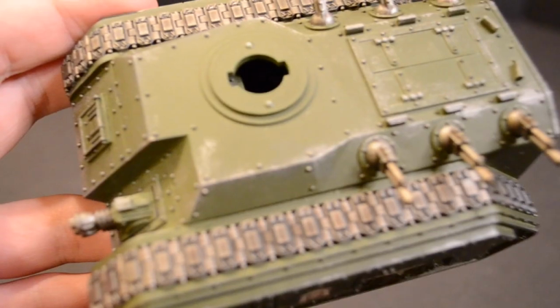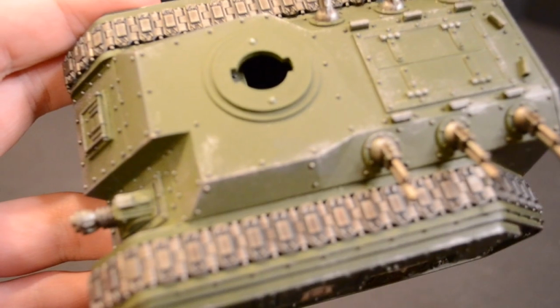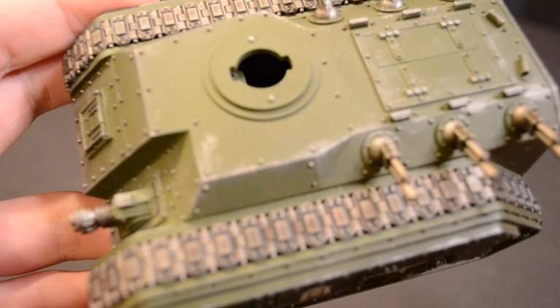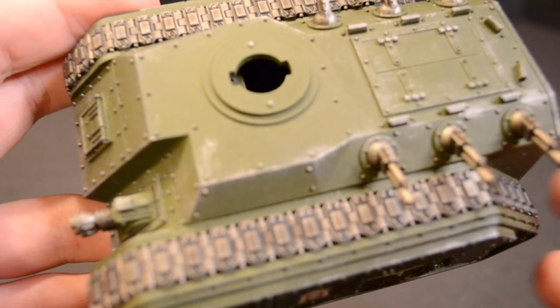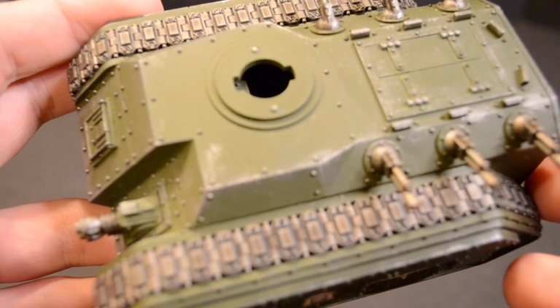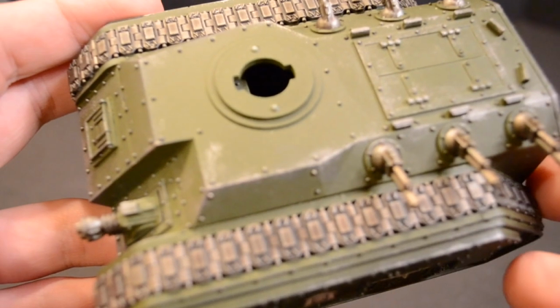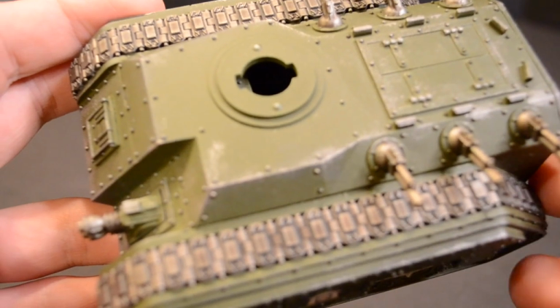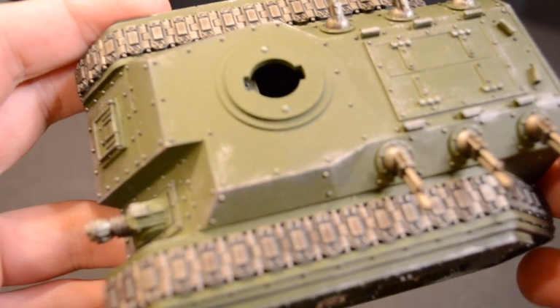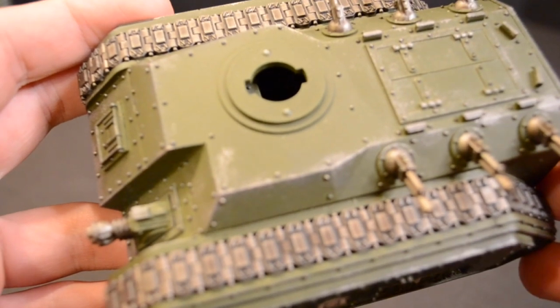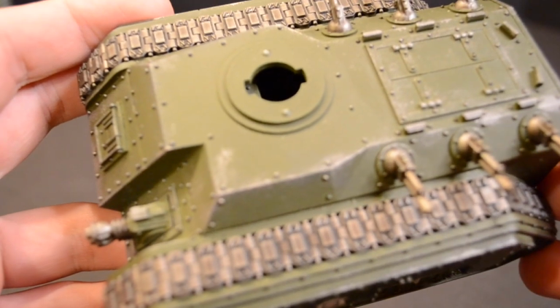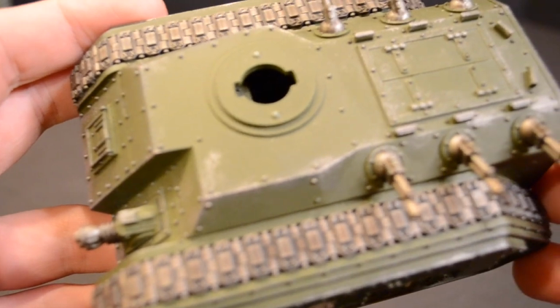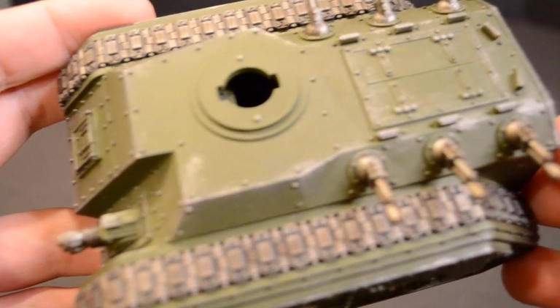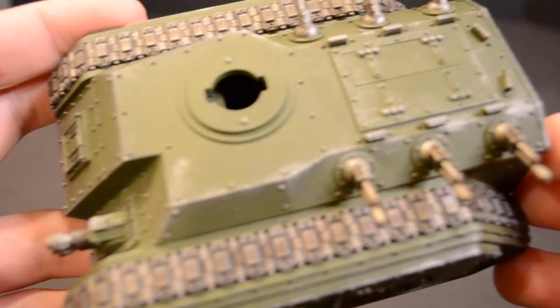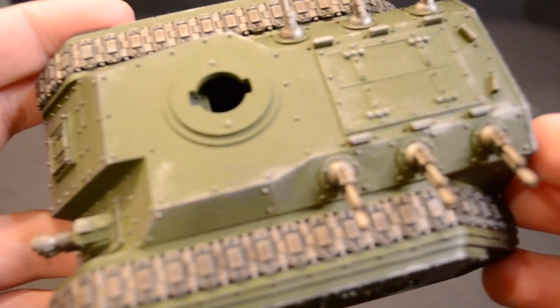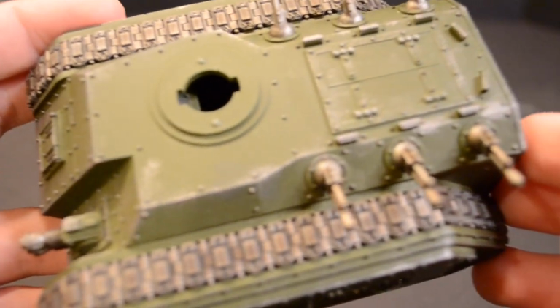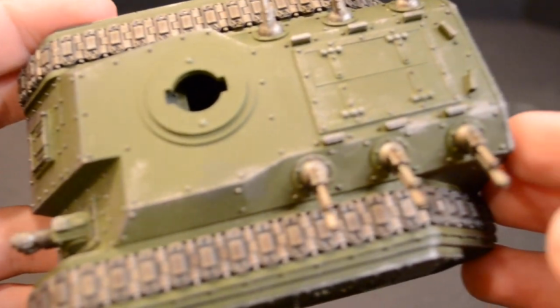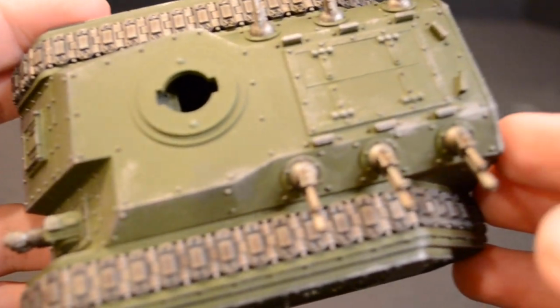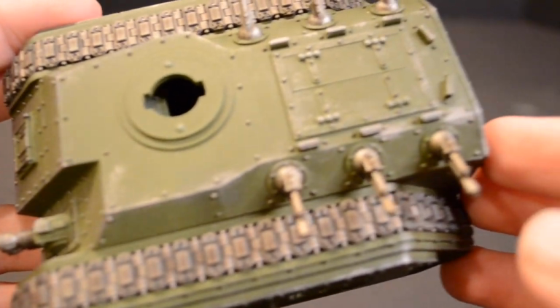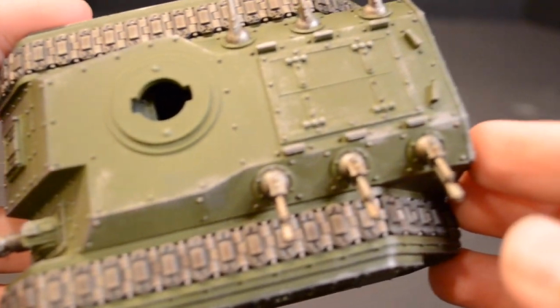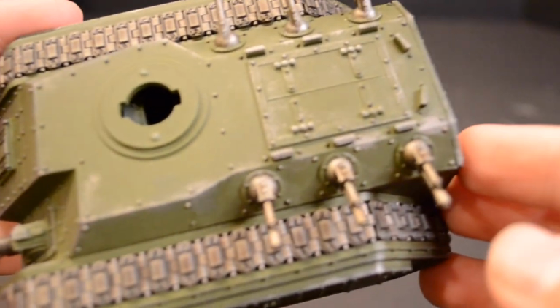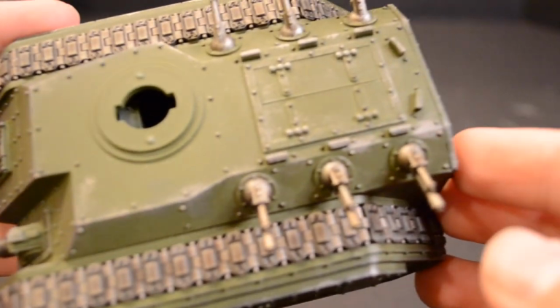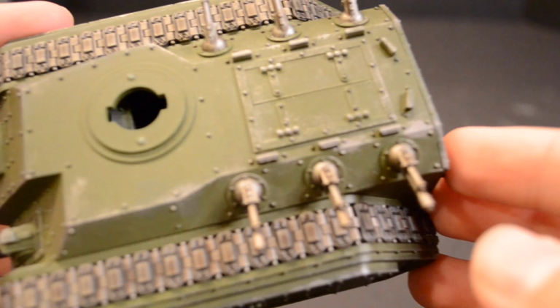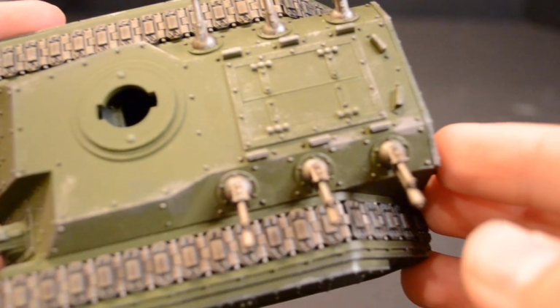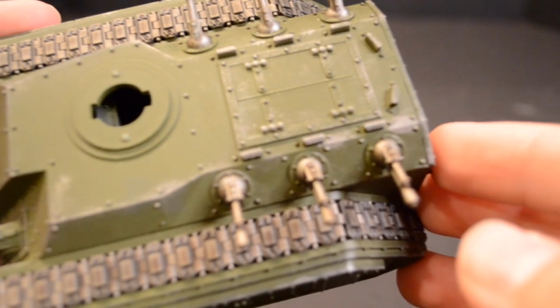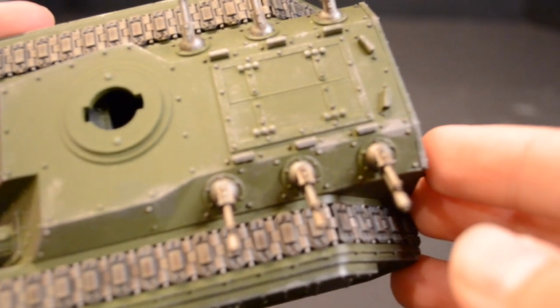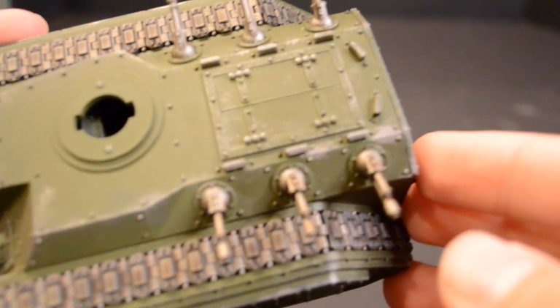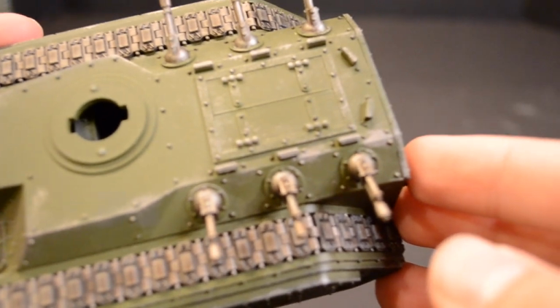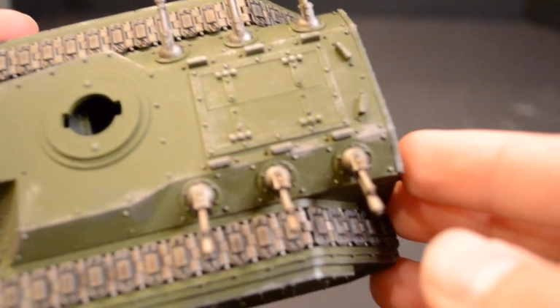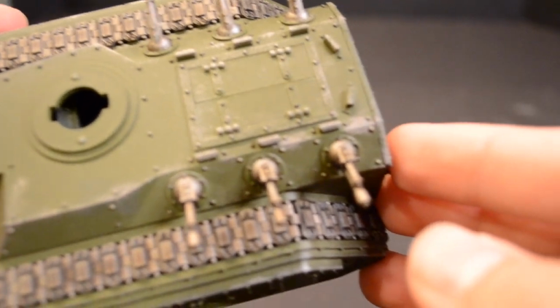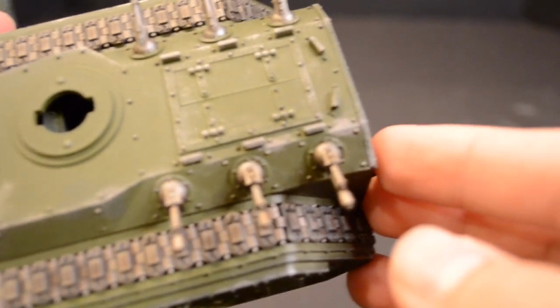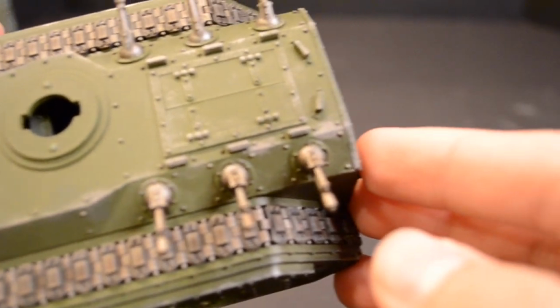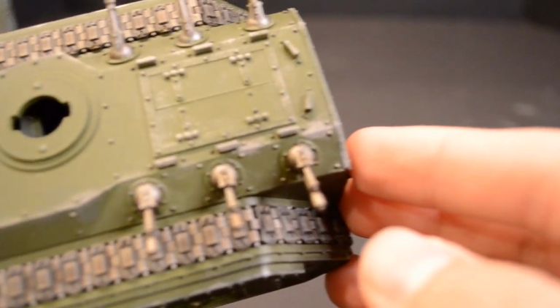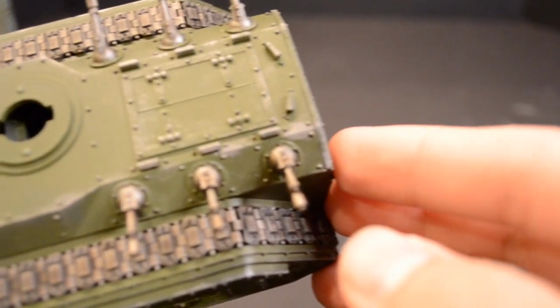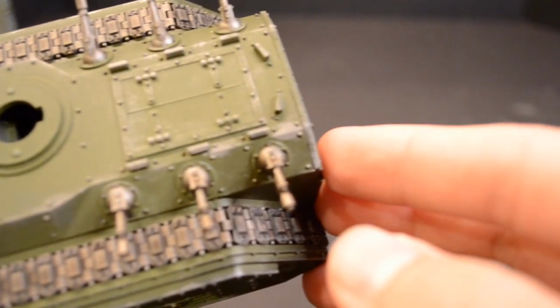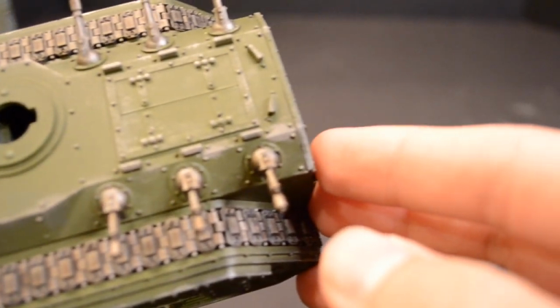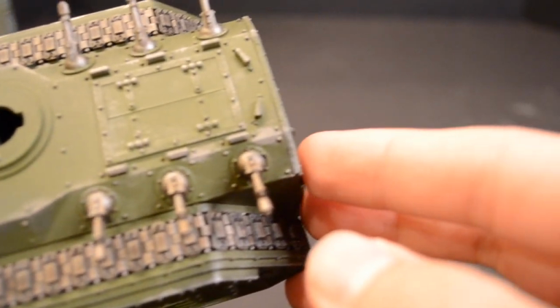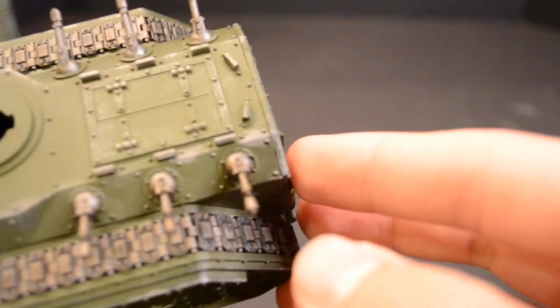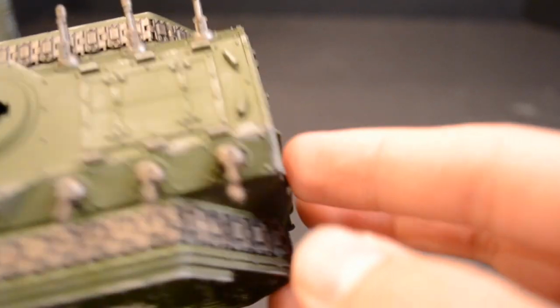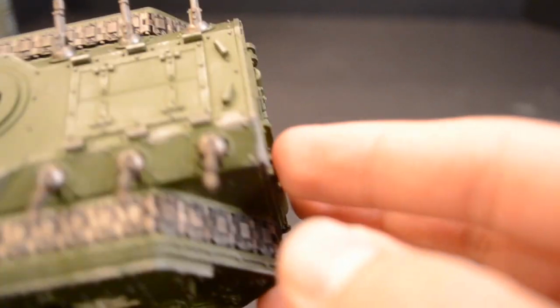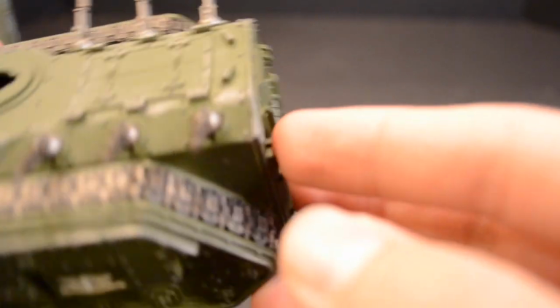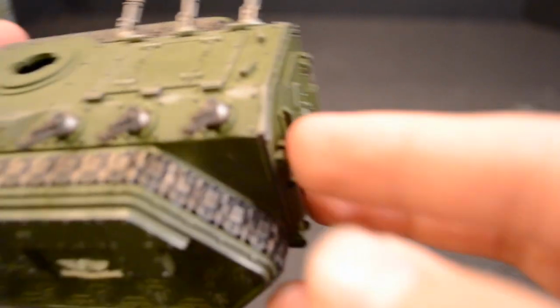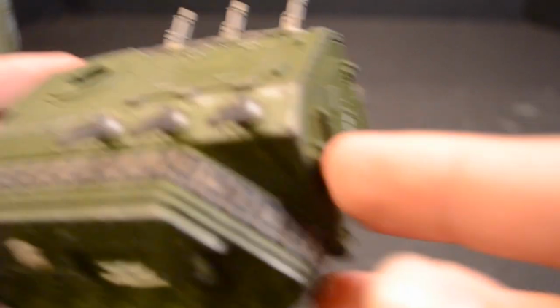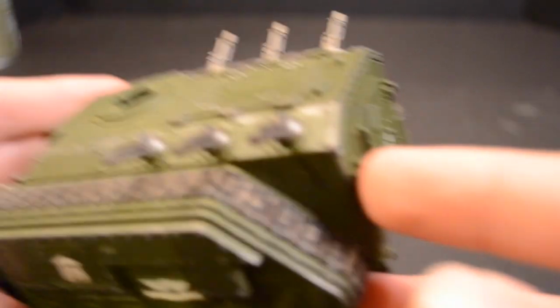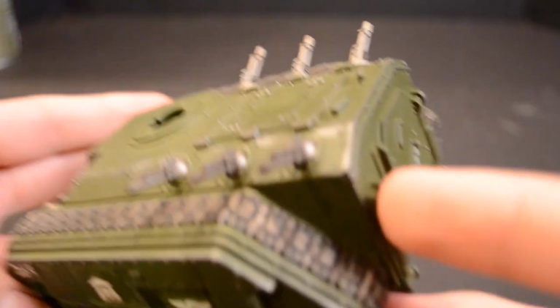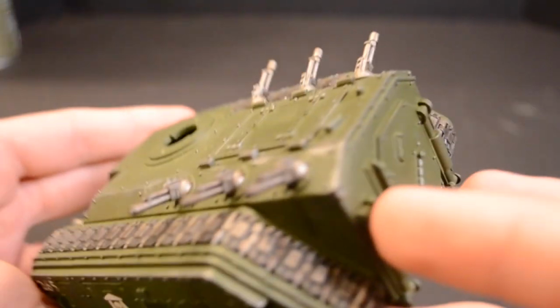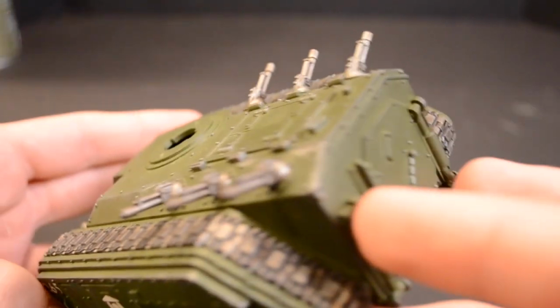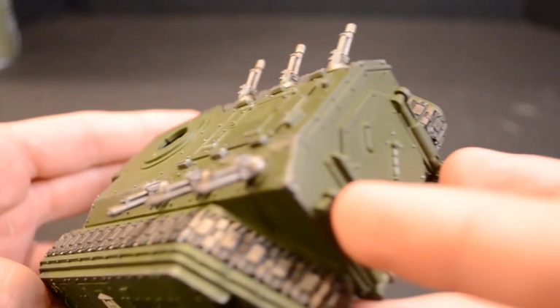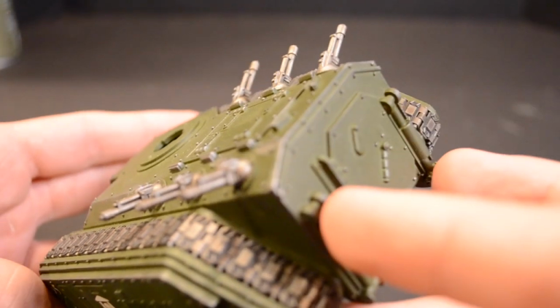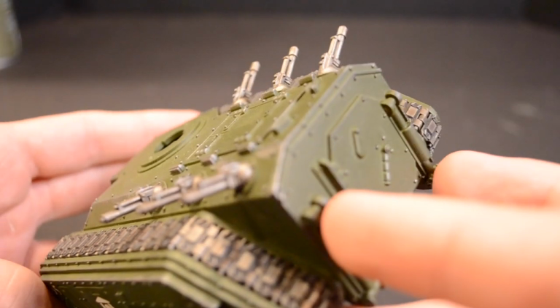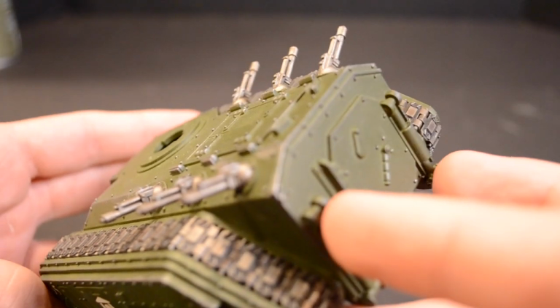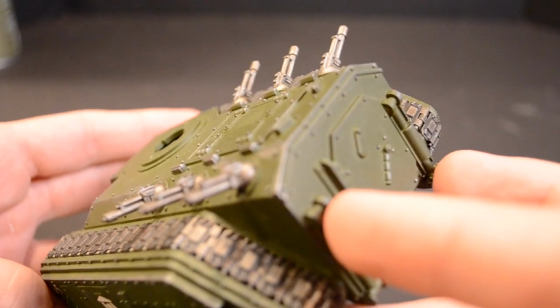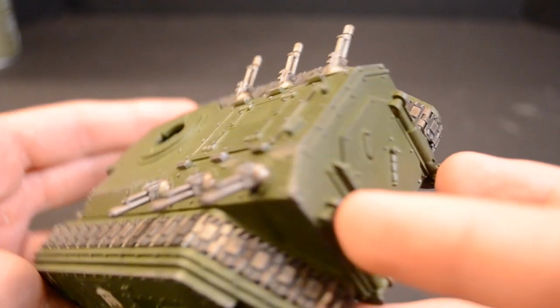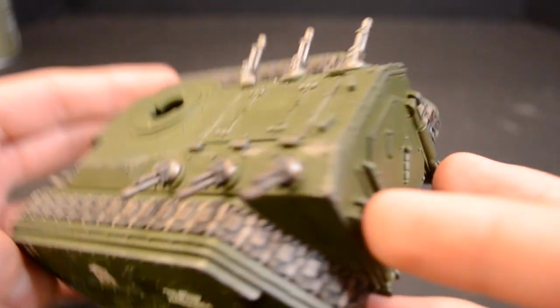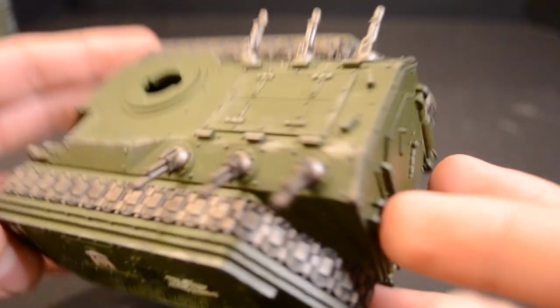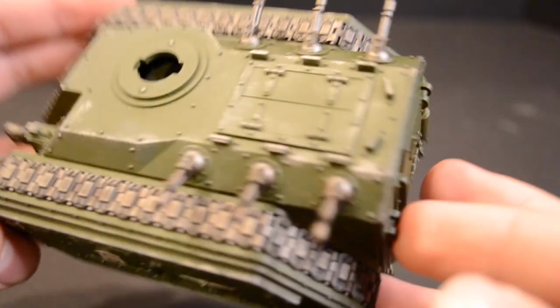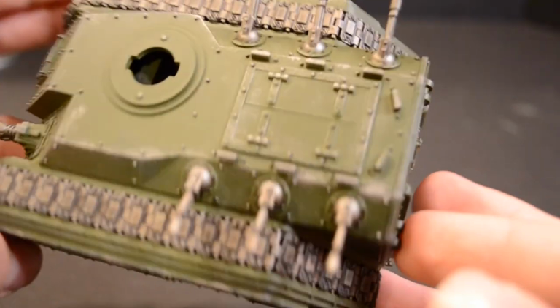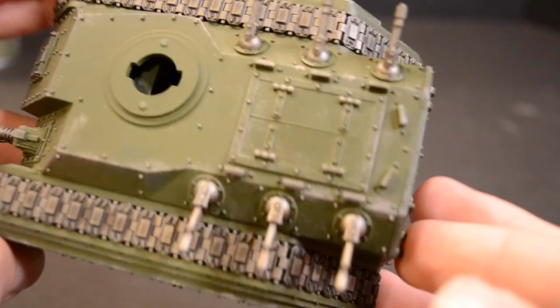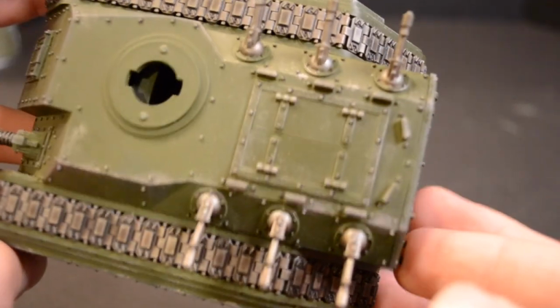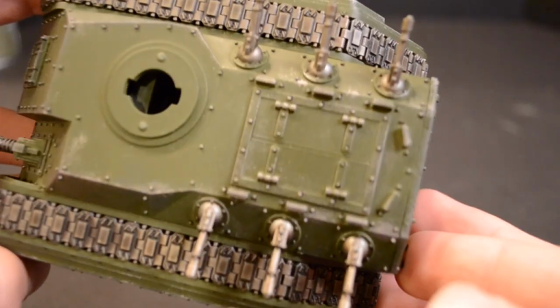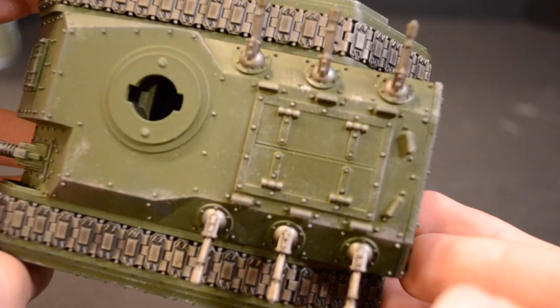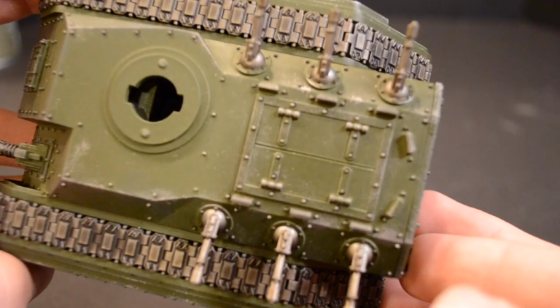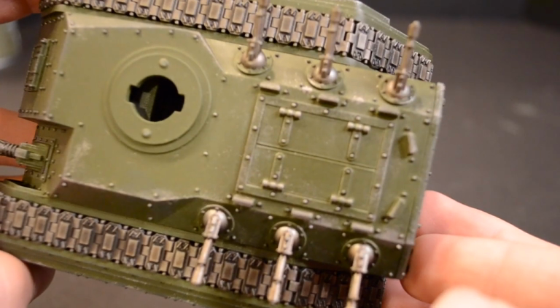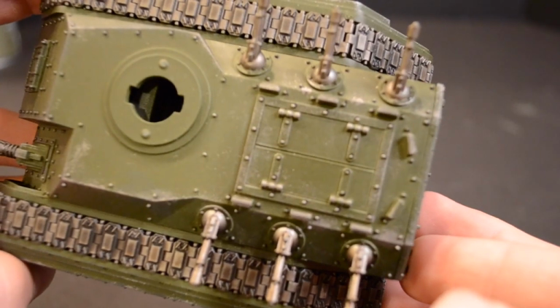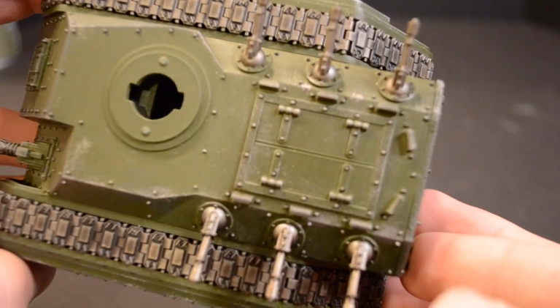Cover the treads with a coat of Nuln Oil, then Agrax Earthshade while still on the sprue. Once dry, attach them to the model.